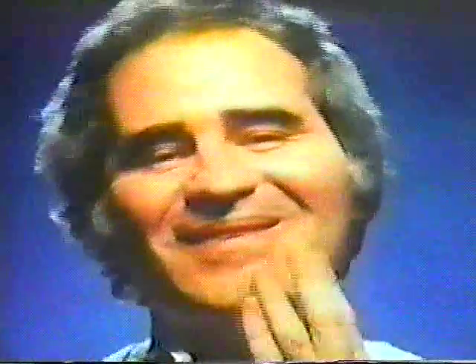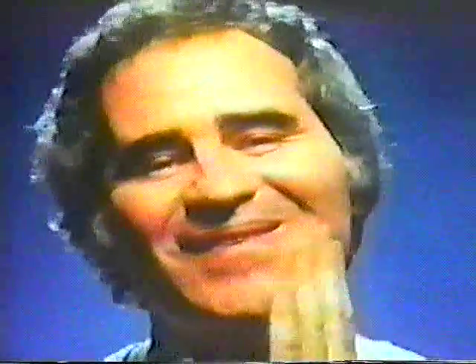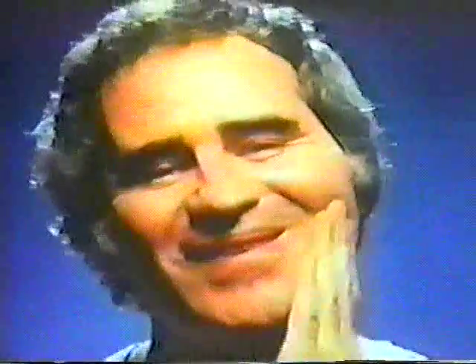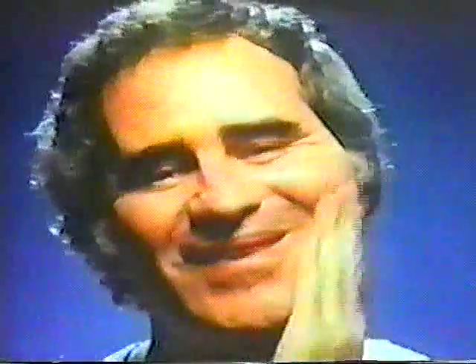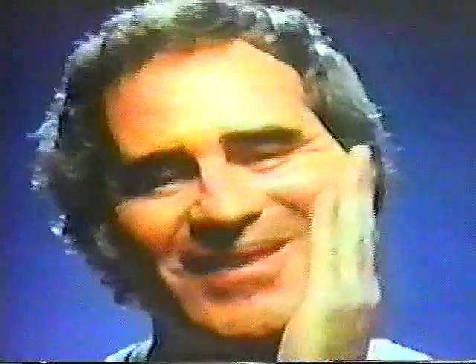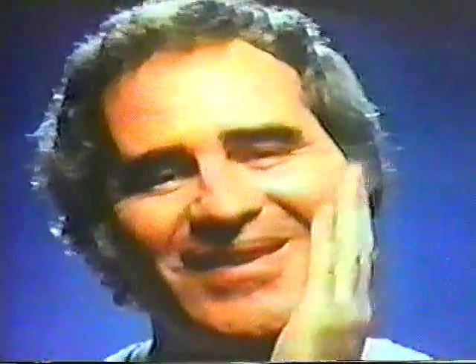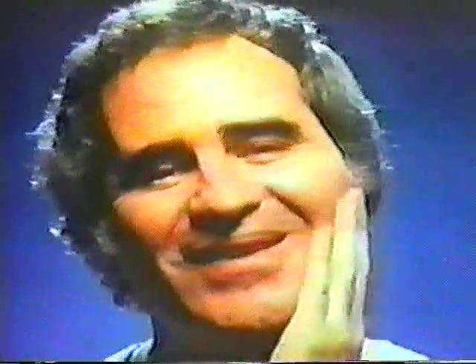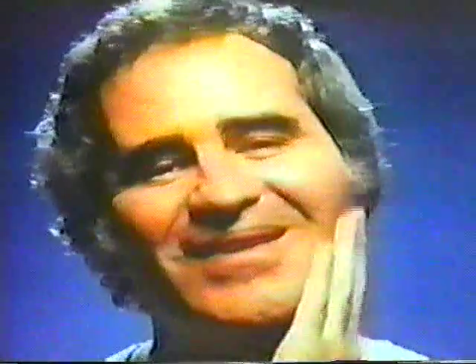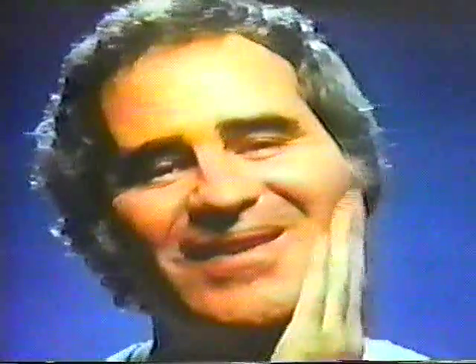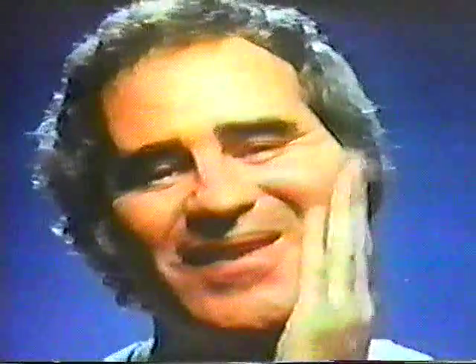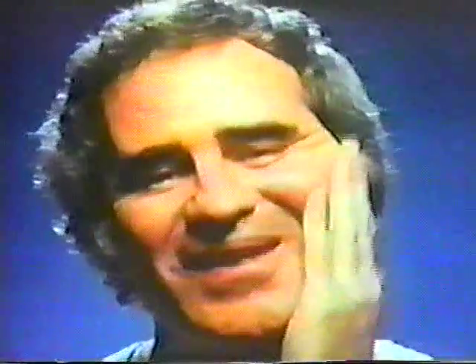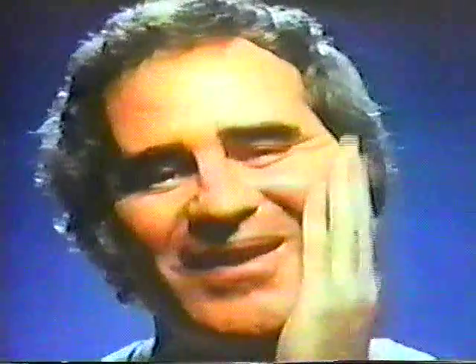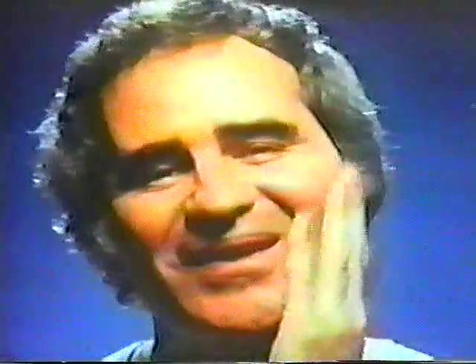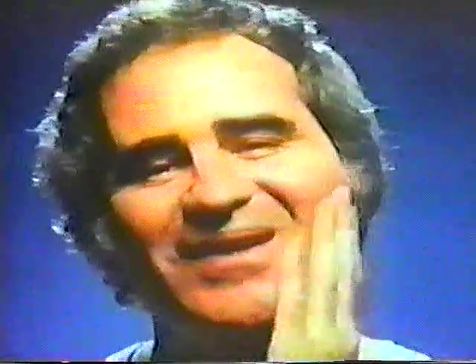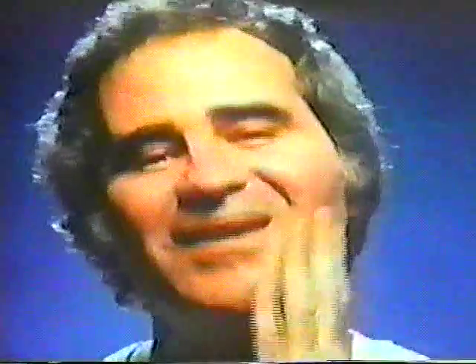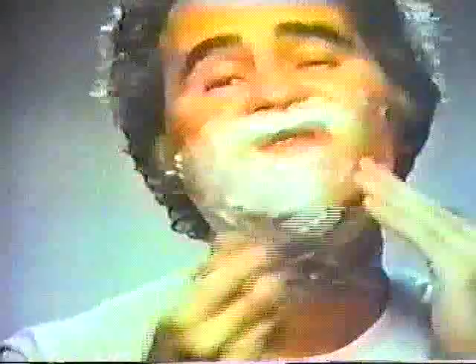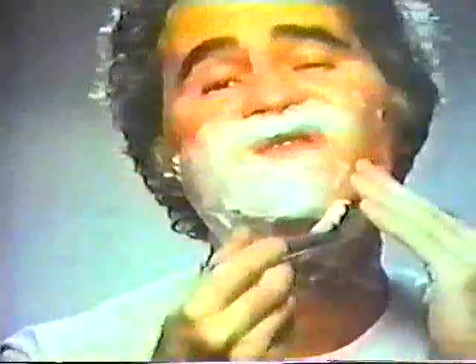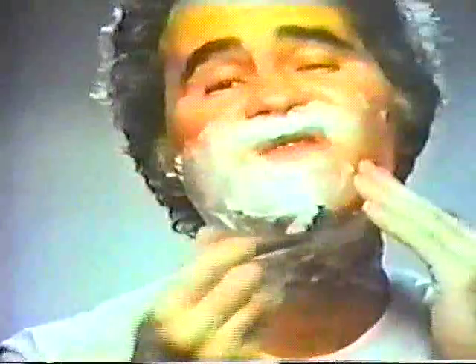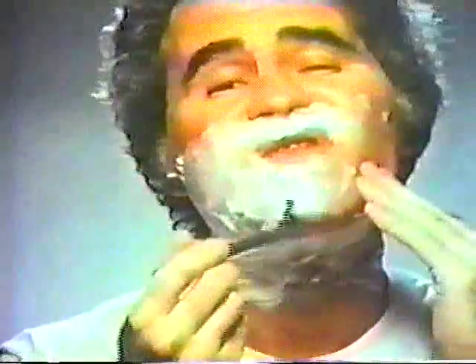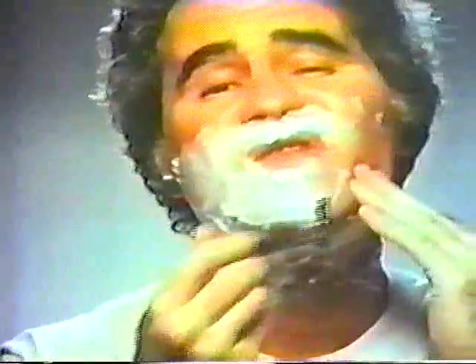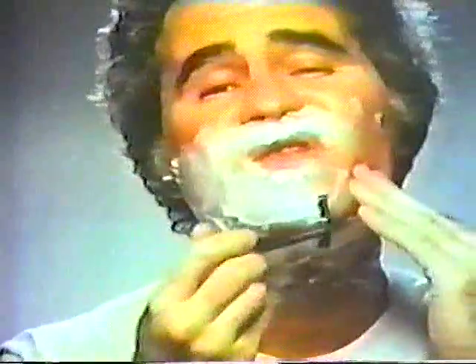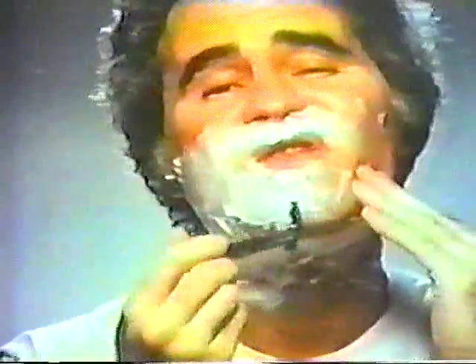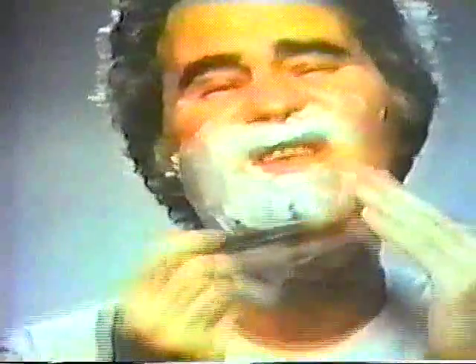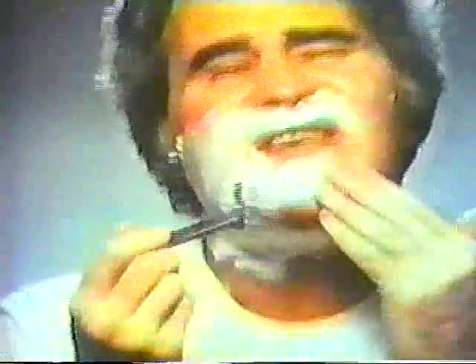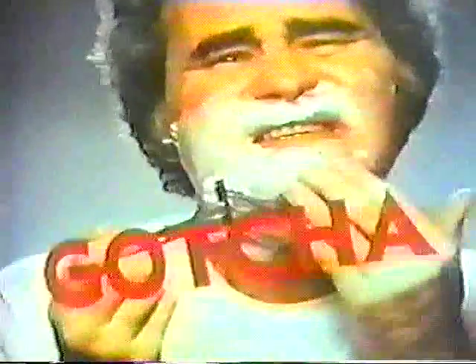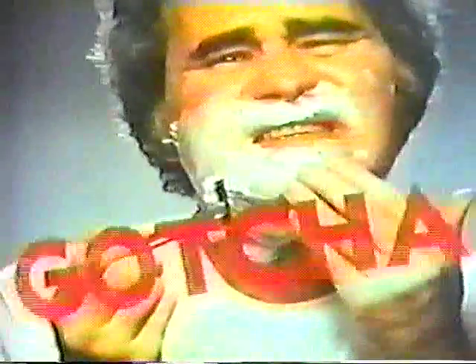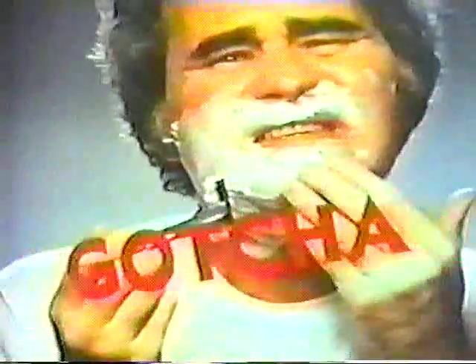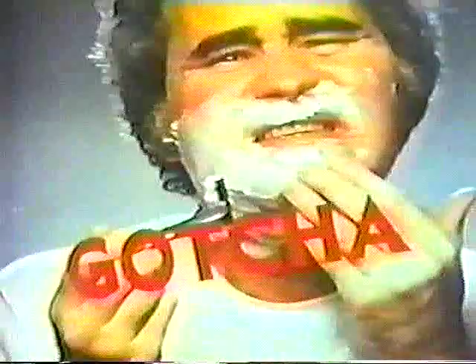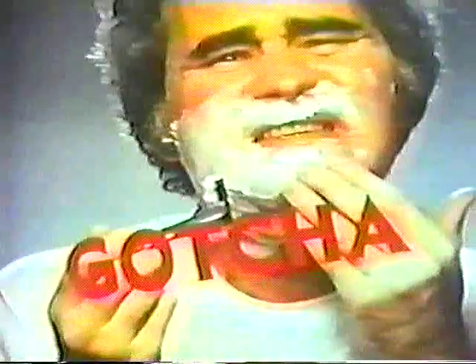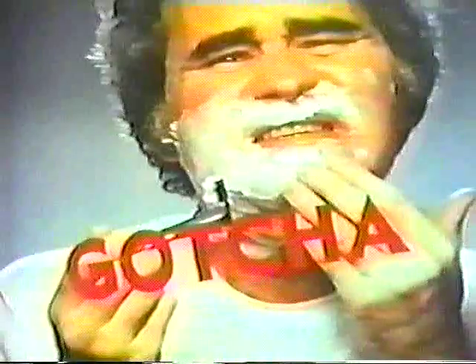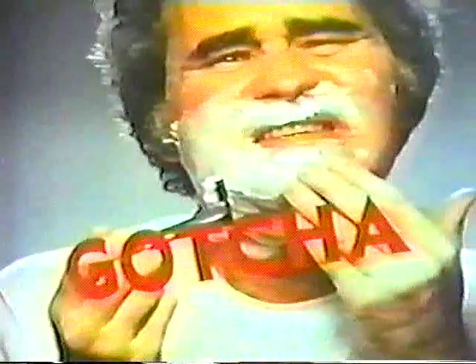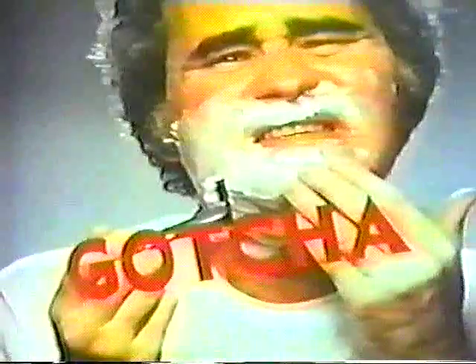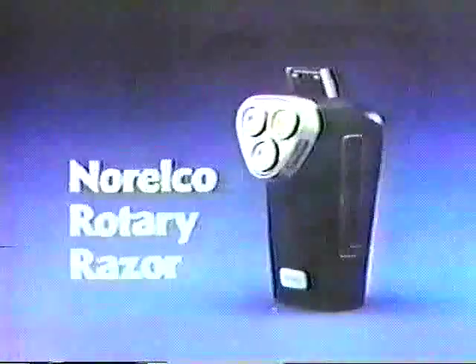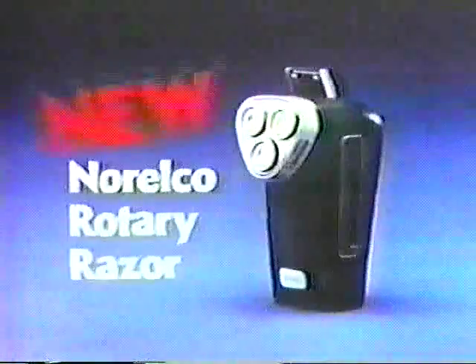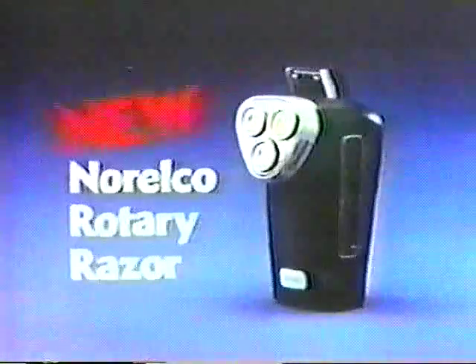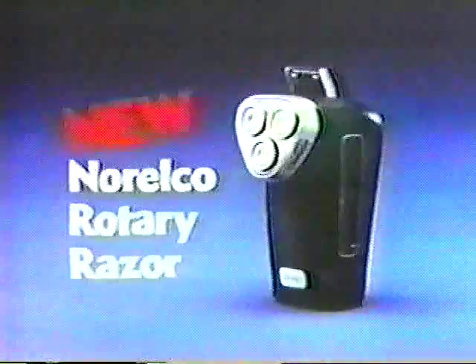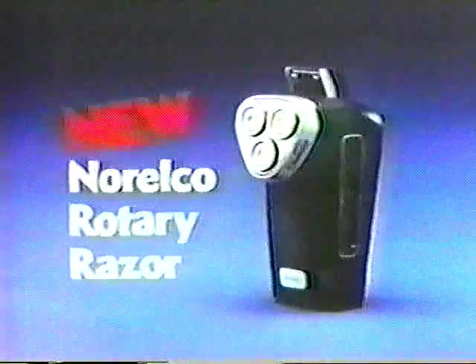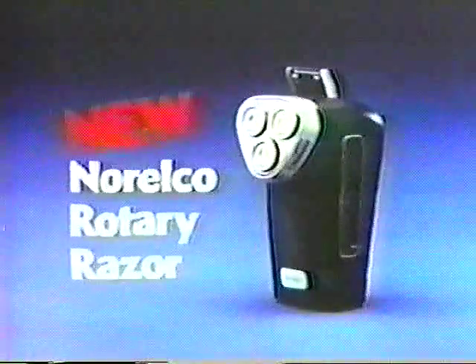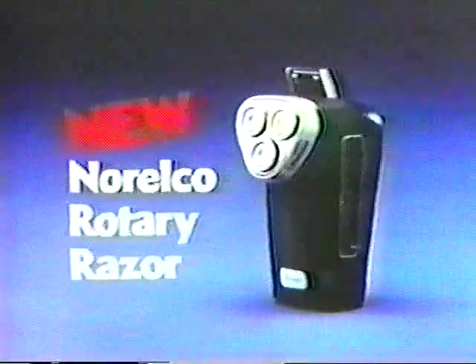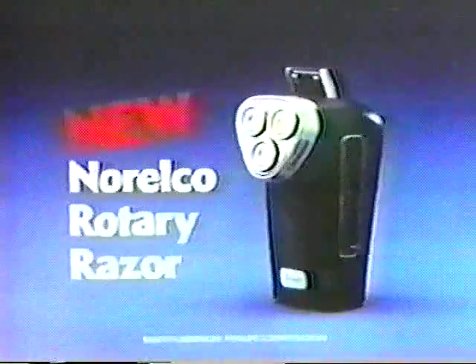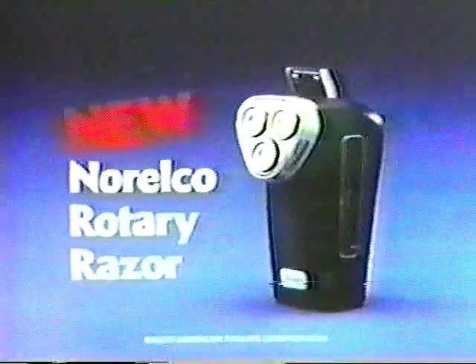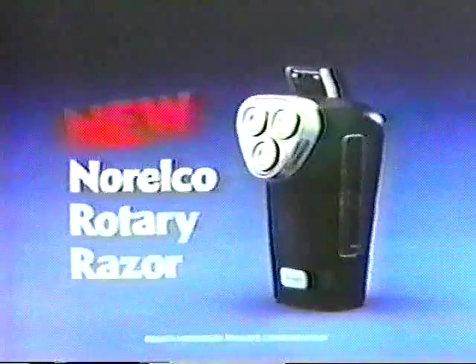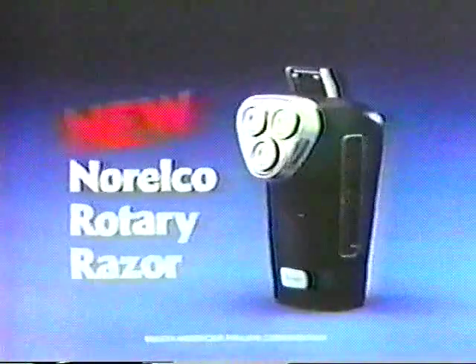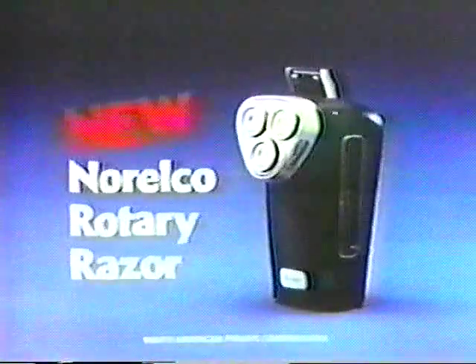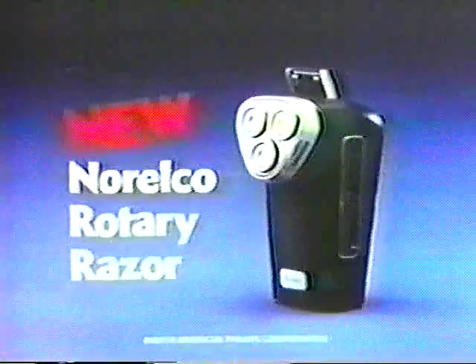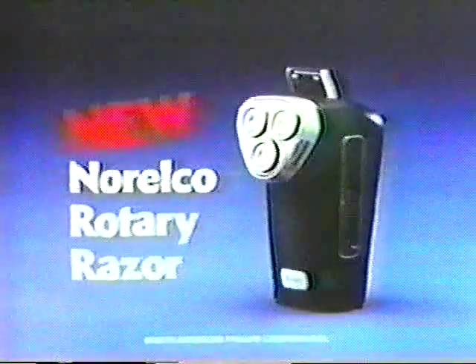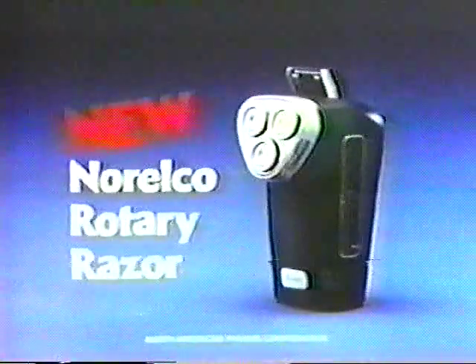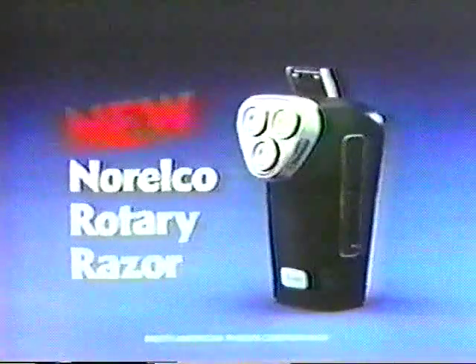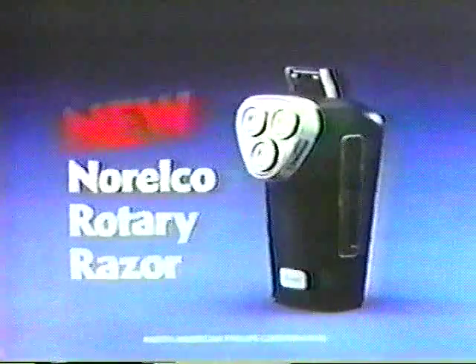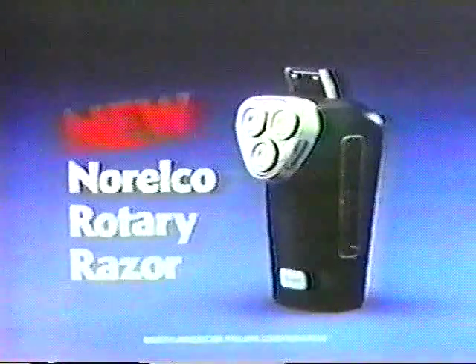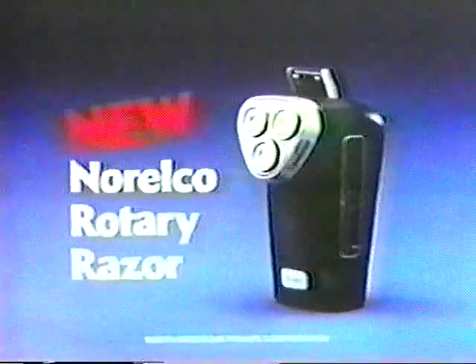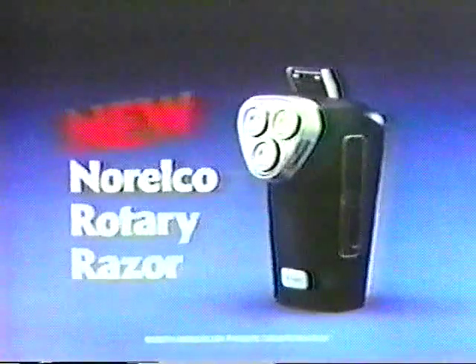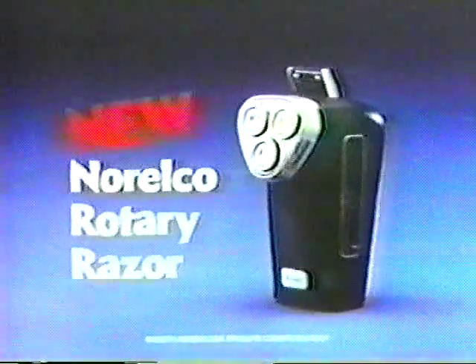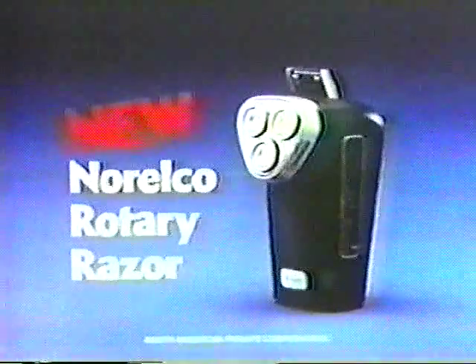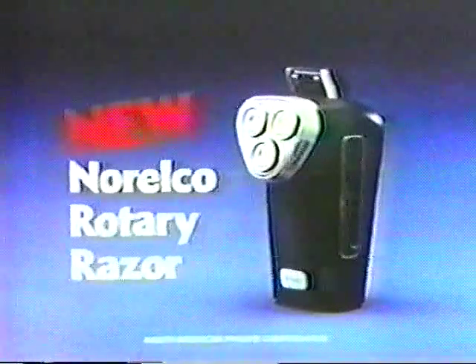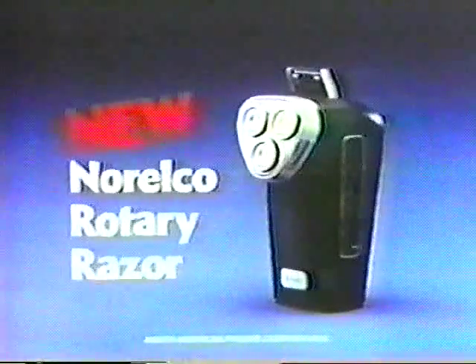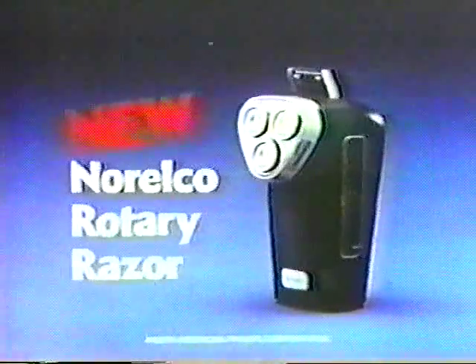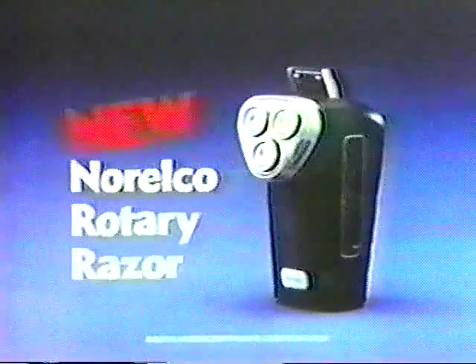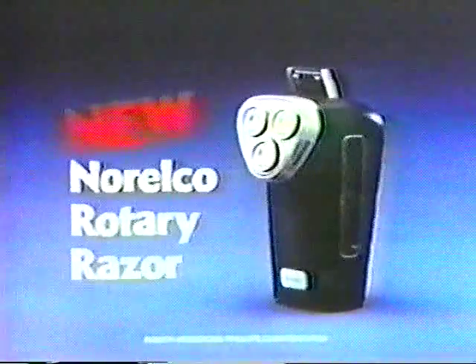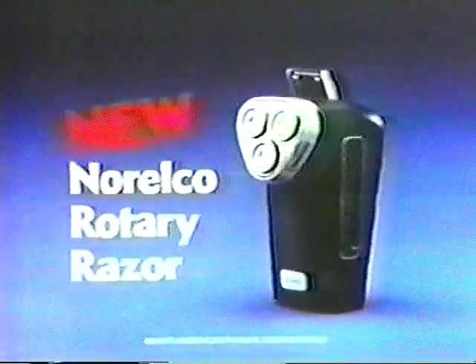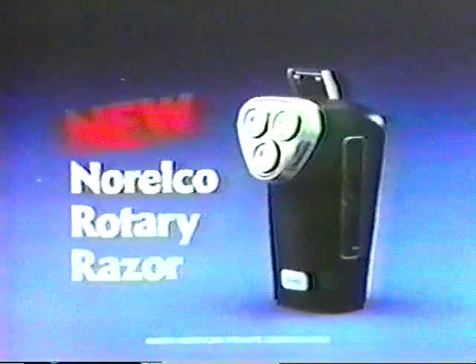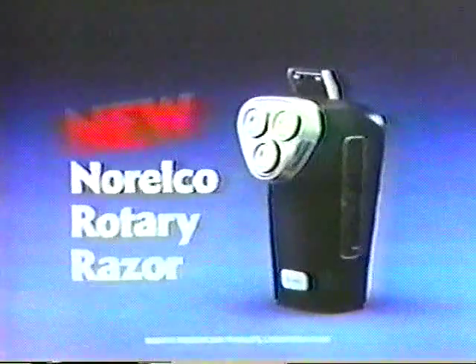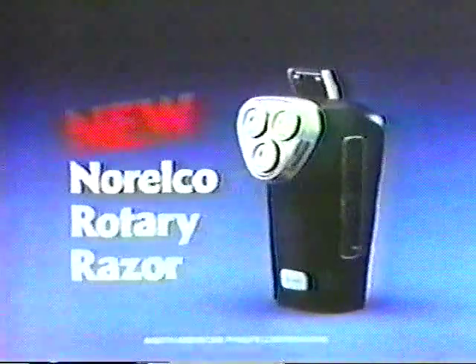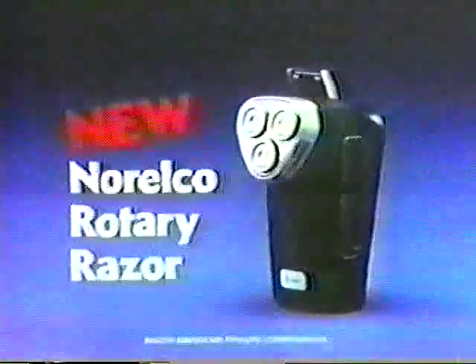It does everything your old Razor can do except... The new Norelco Rotary Razor — one electric that's earned the right to be called a Razor.